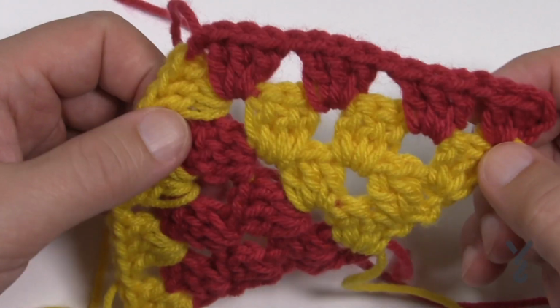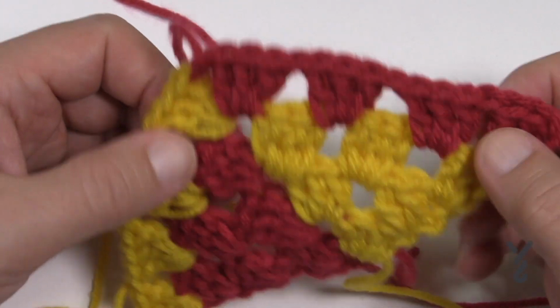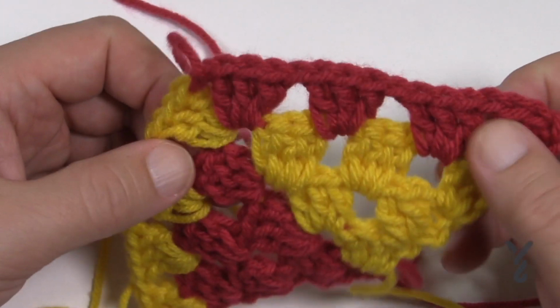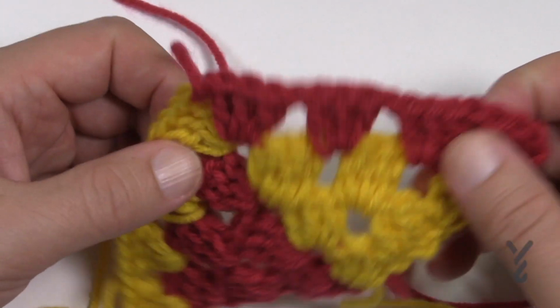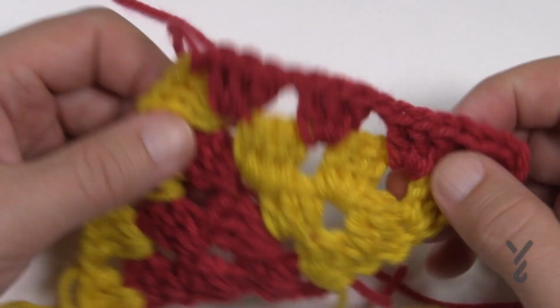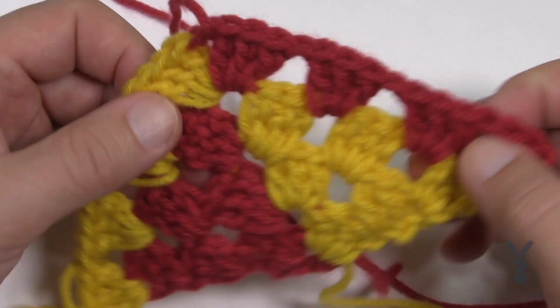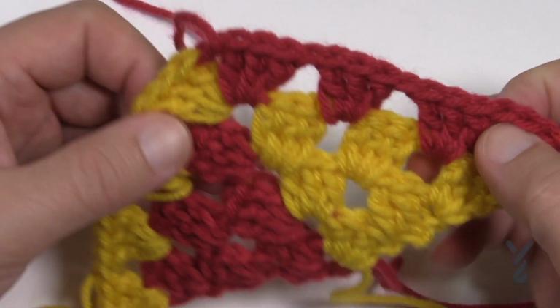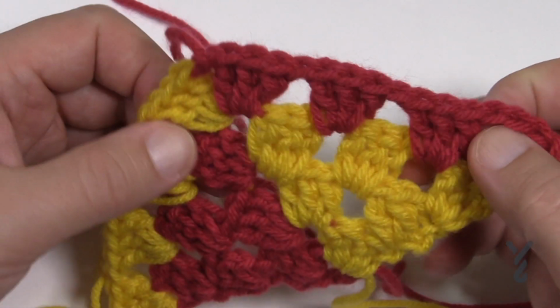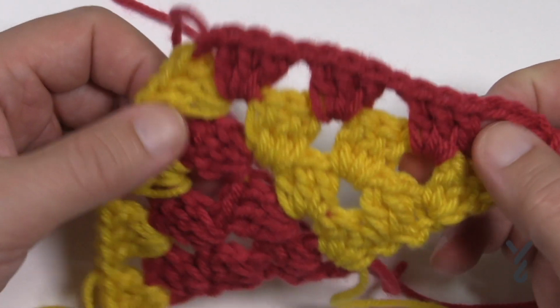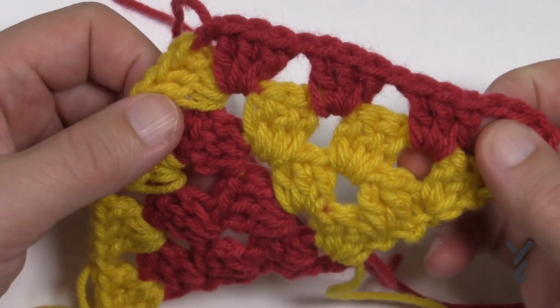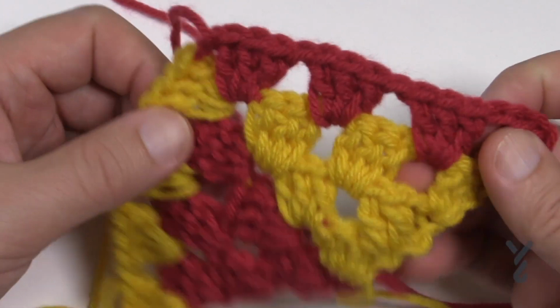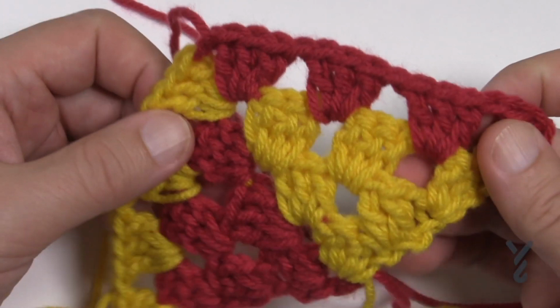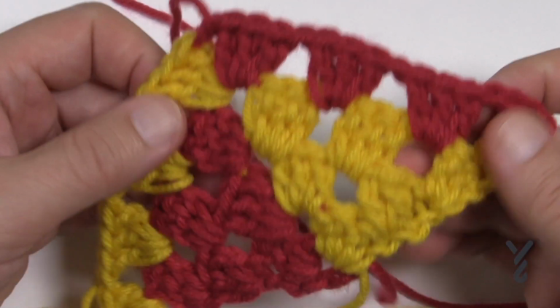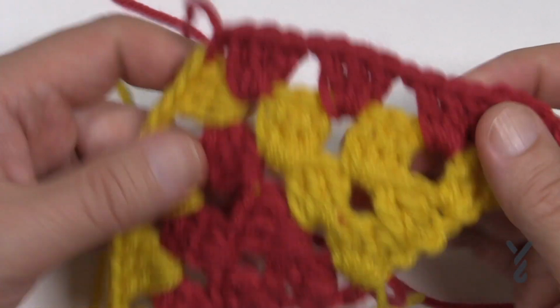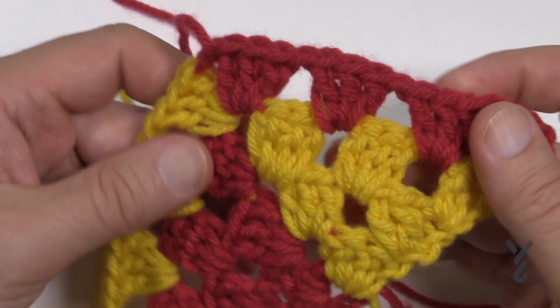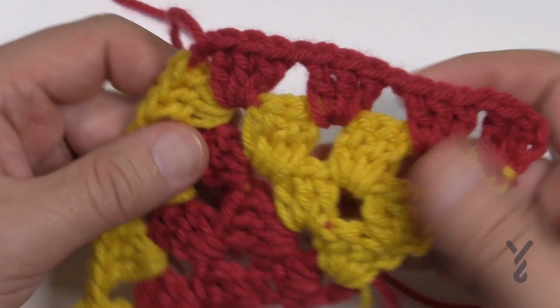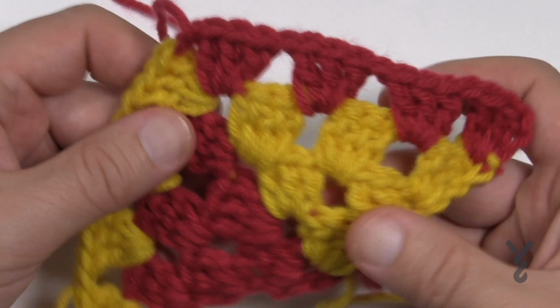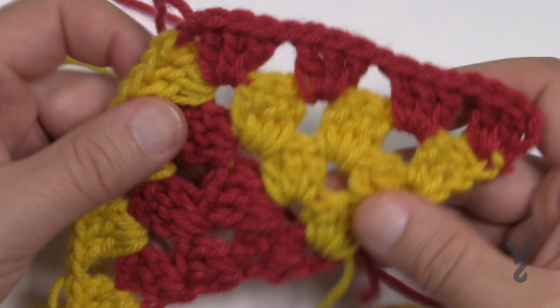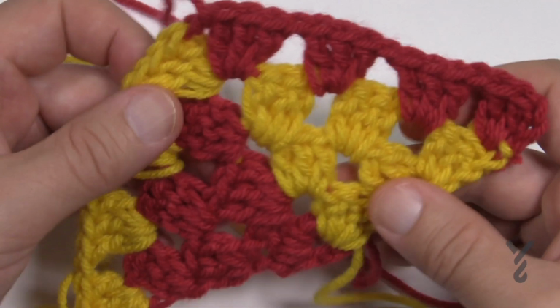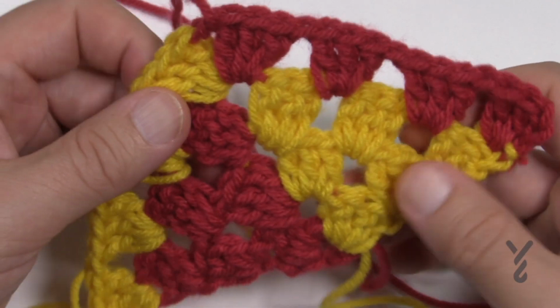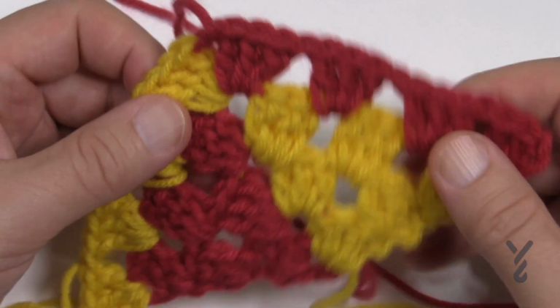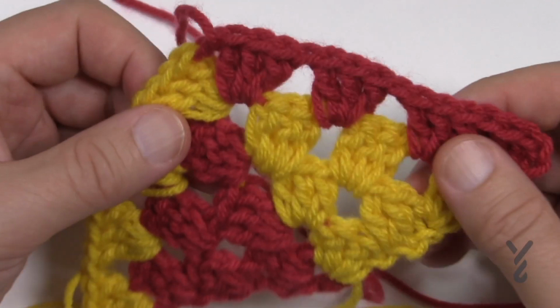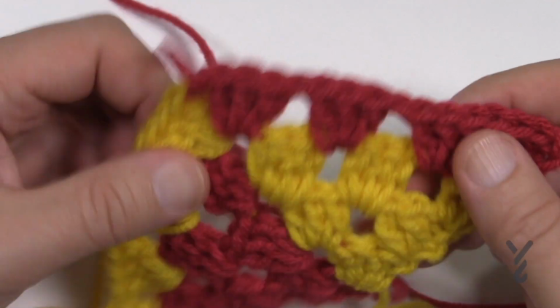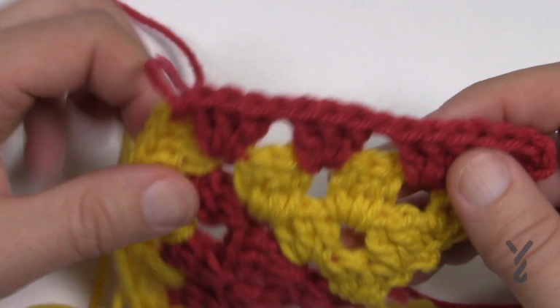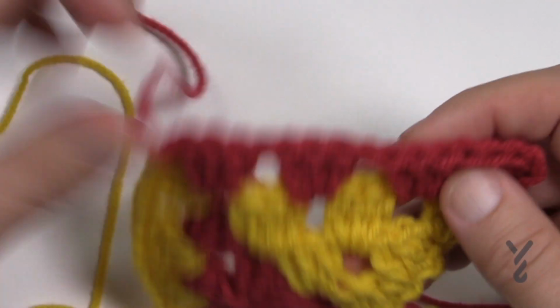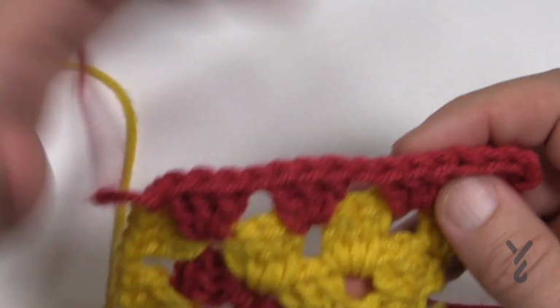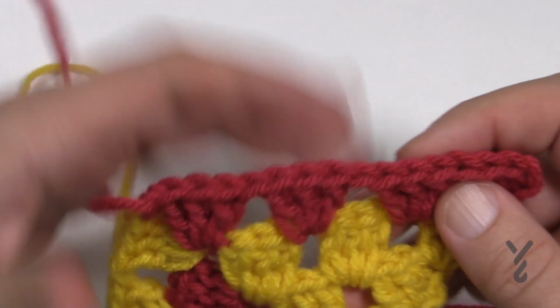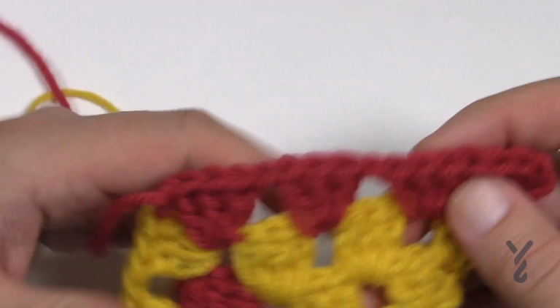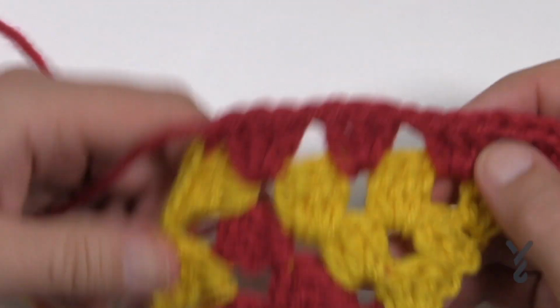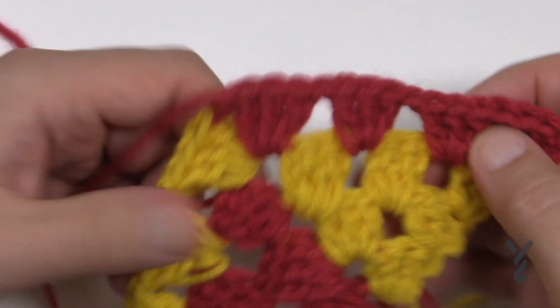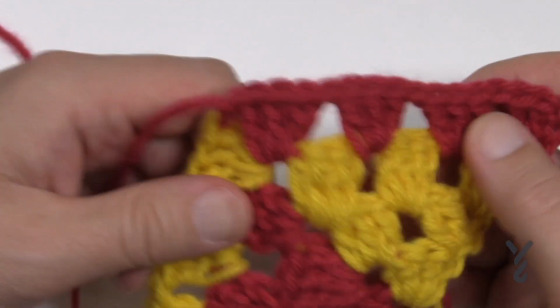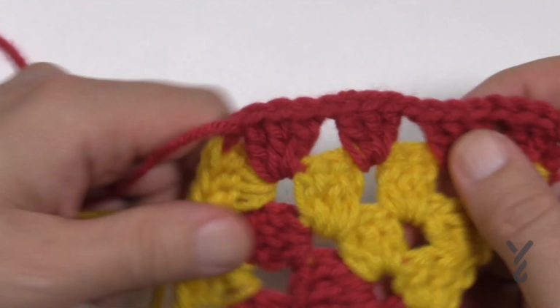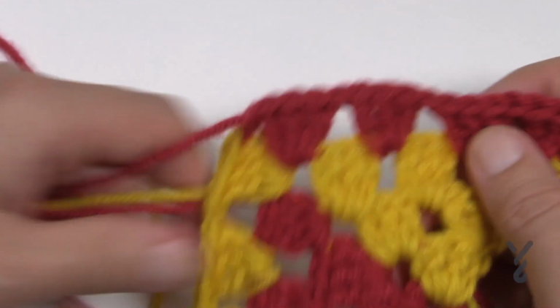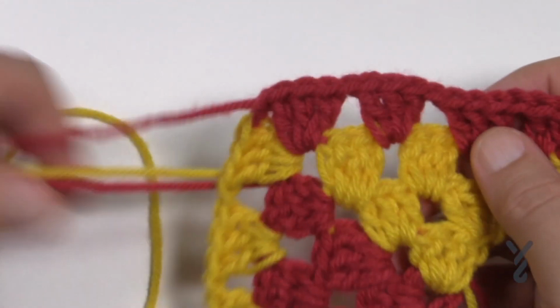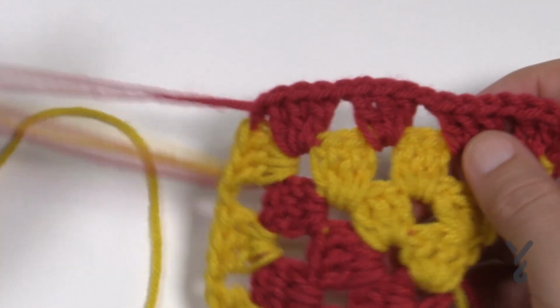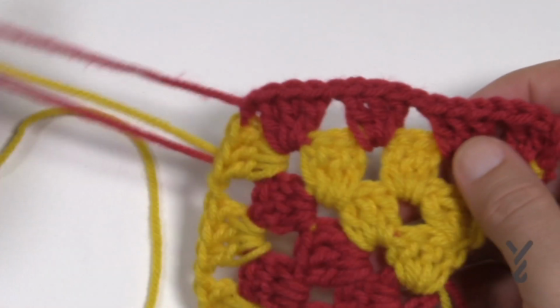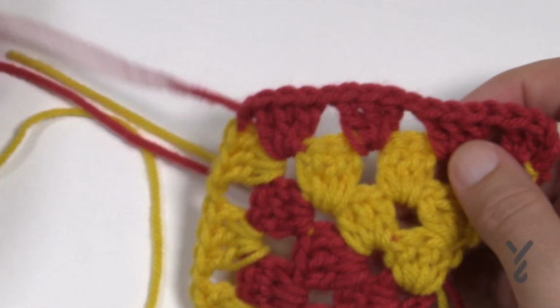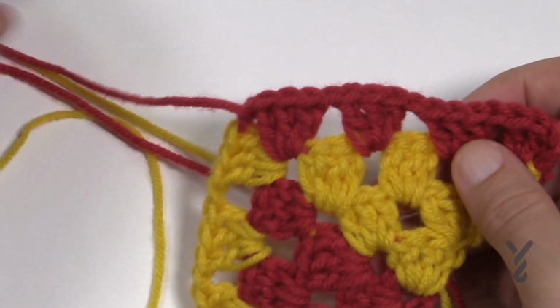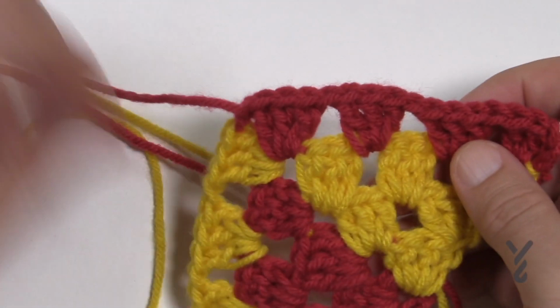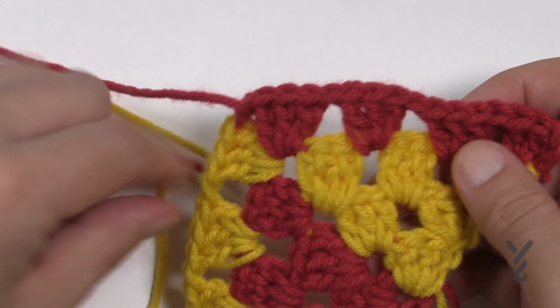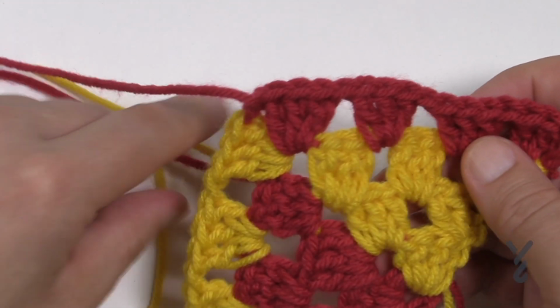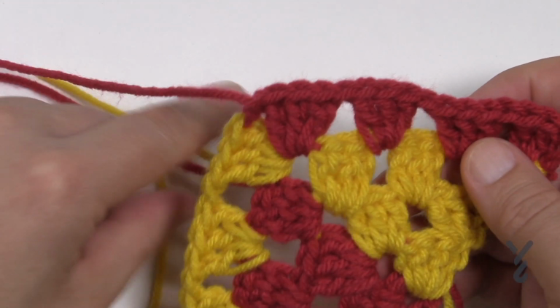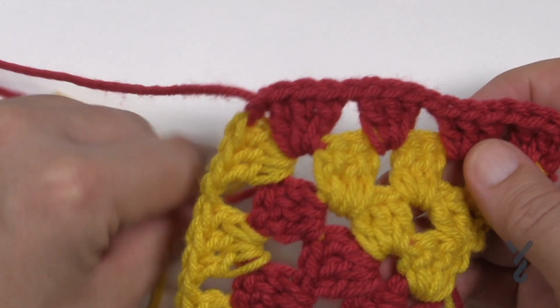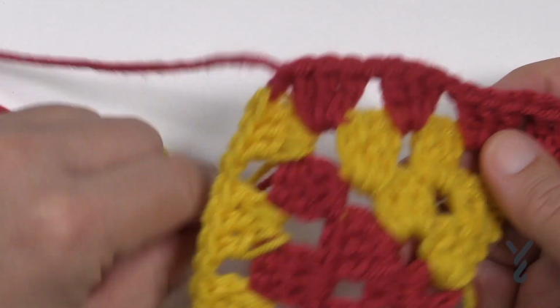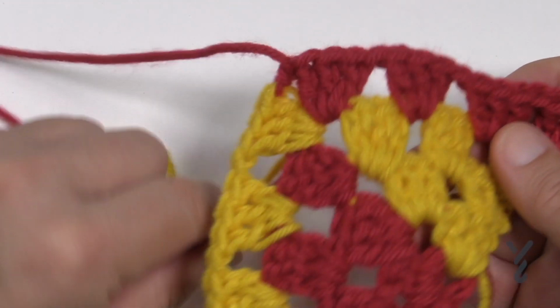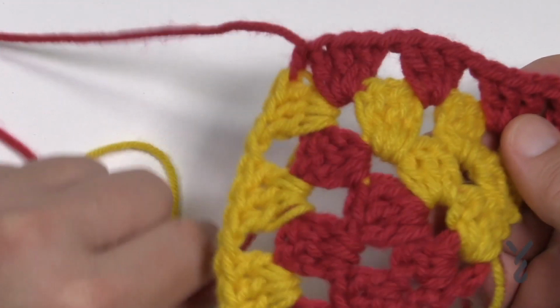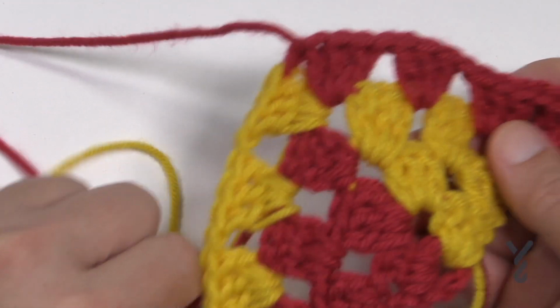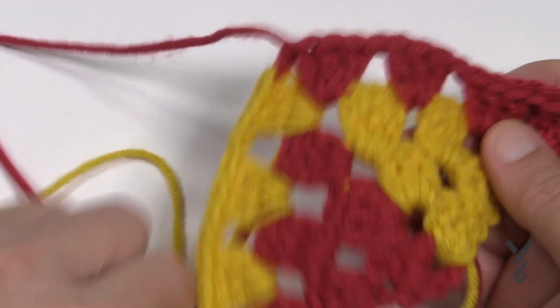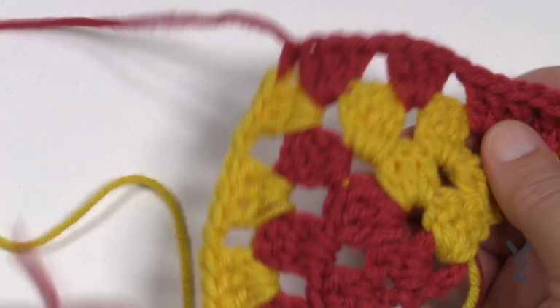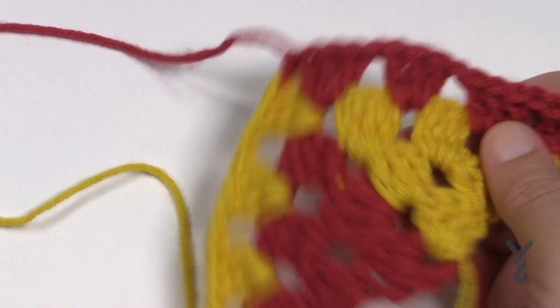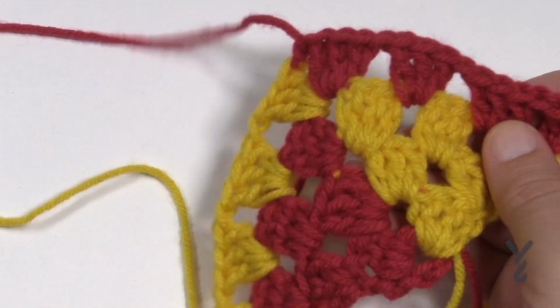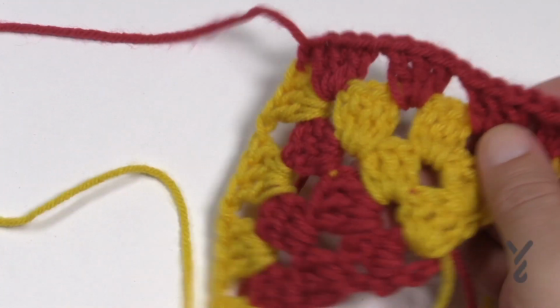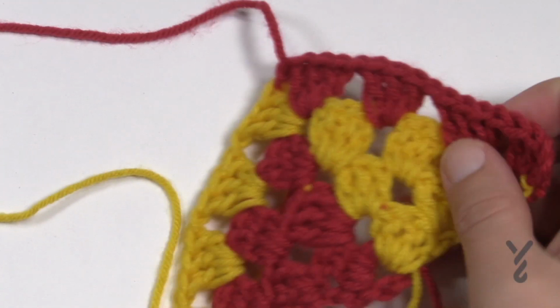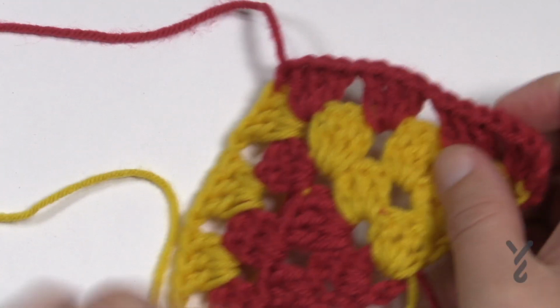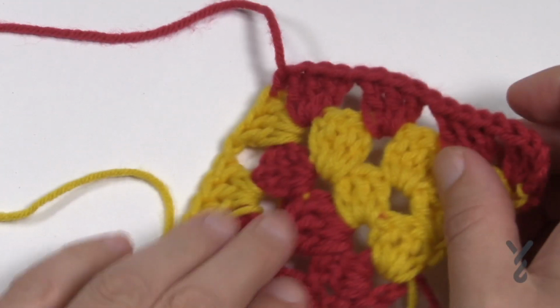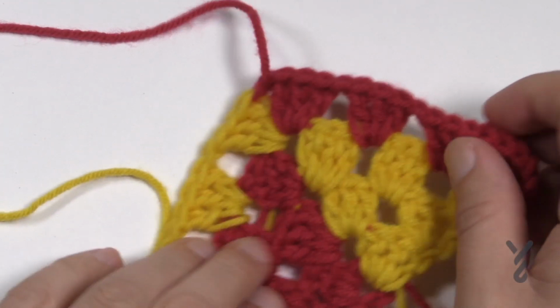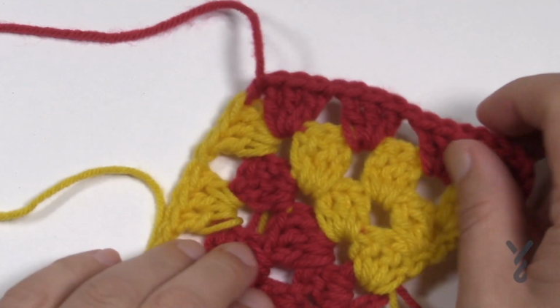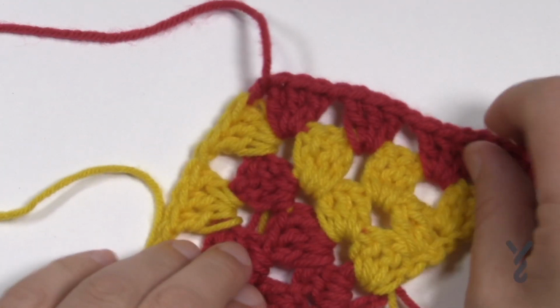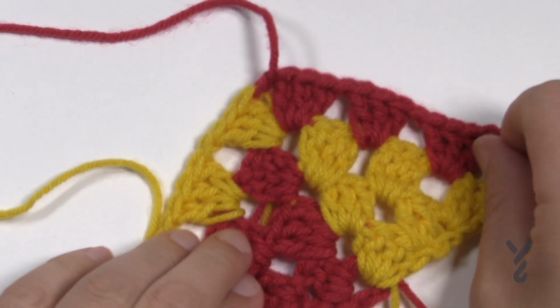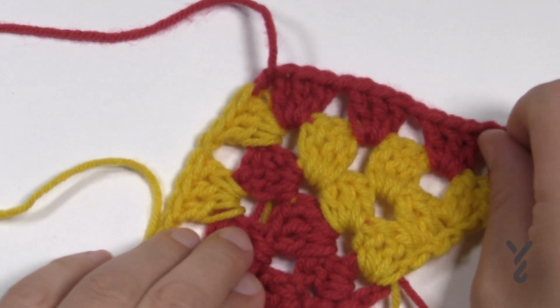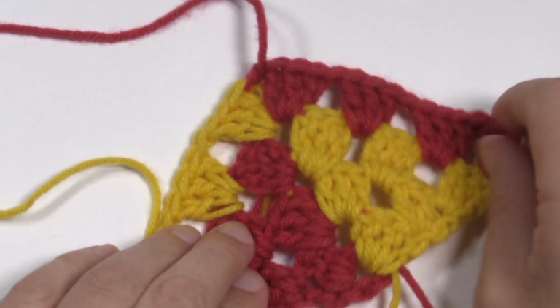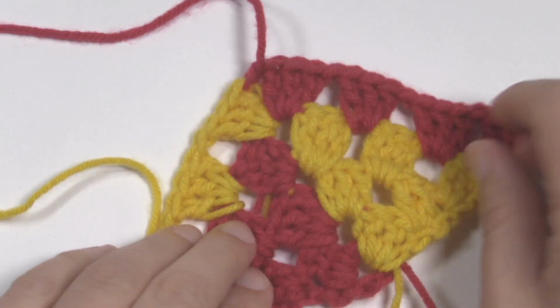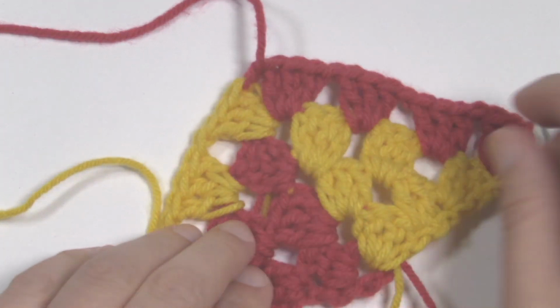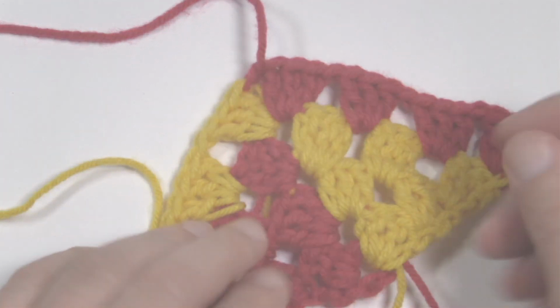This is the Staggered Stripes Crochet Shawl using Caron and Pantone. I hope that you have a great day and hopefully this was much help to you. Please let me know in the comments below. We'll see ya.